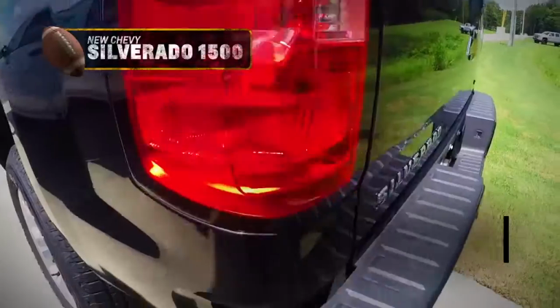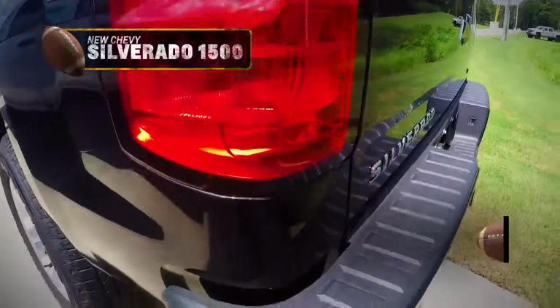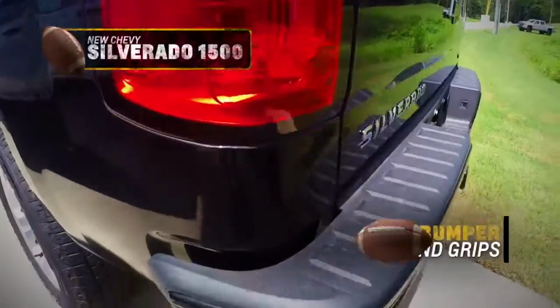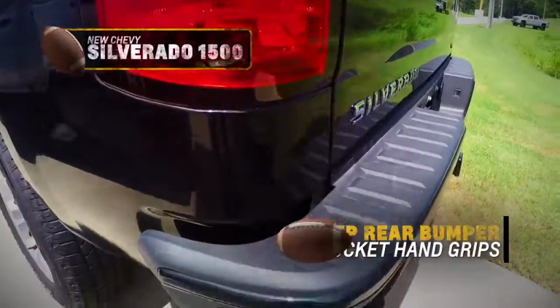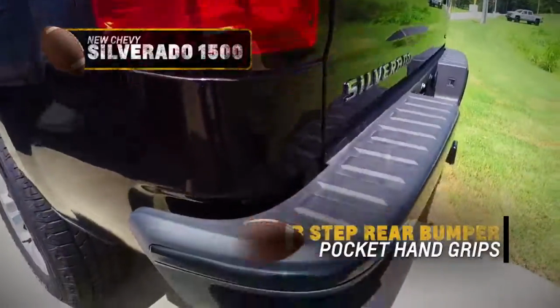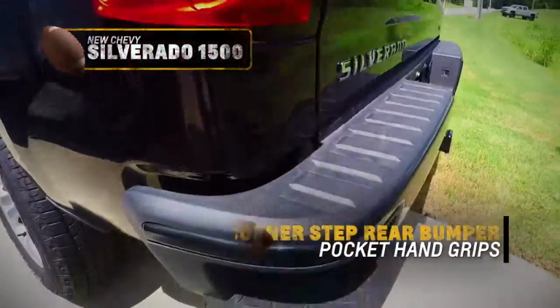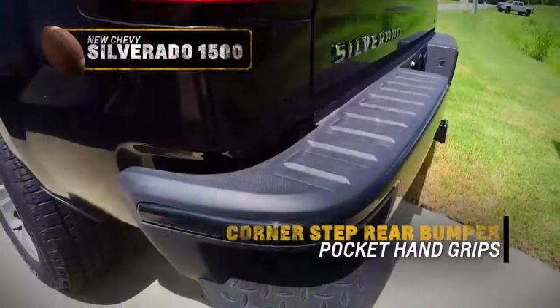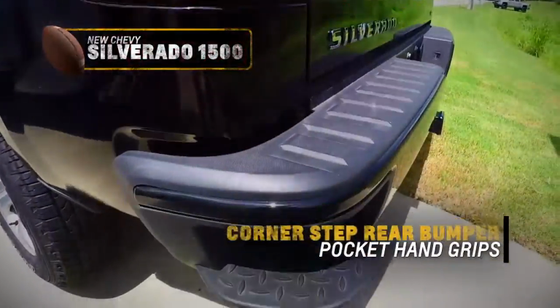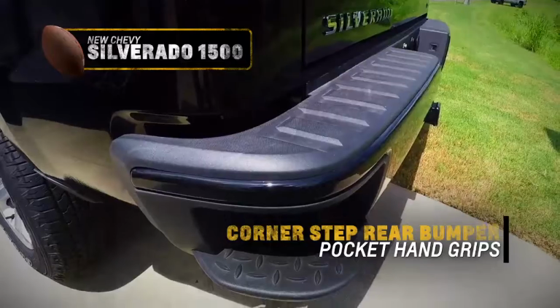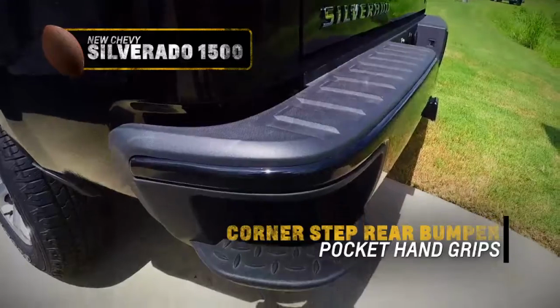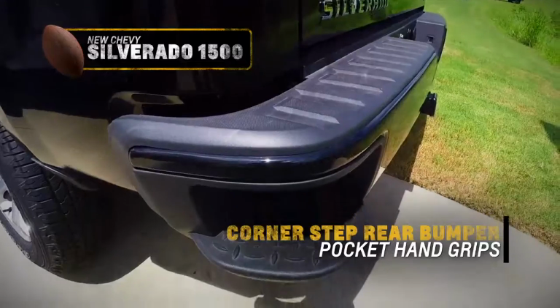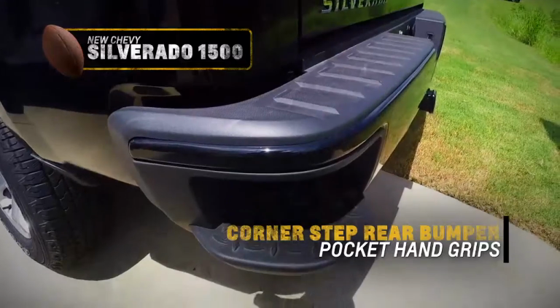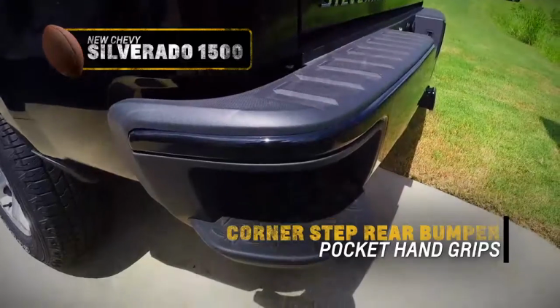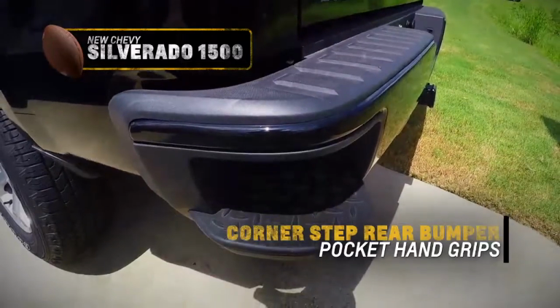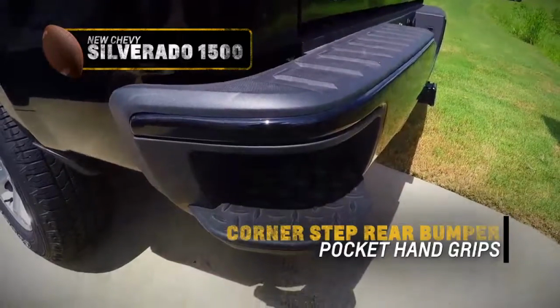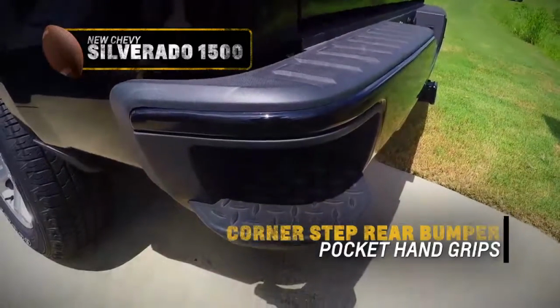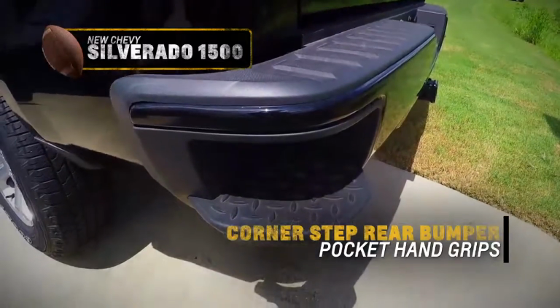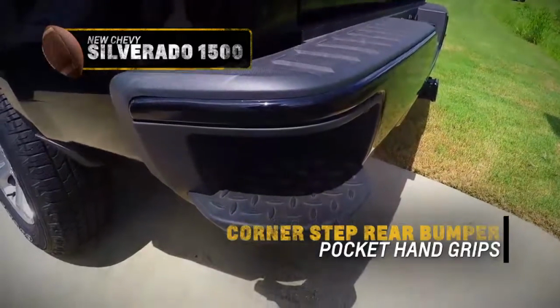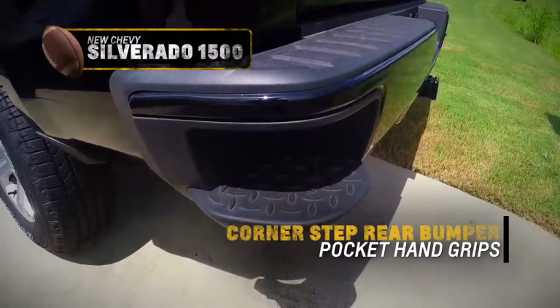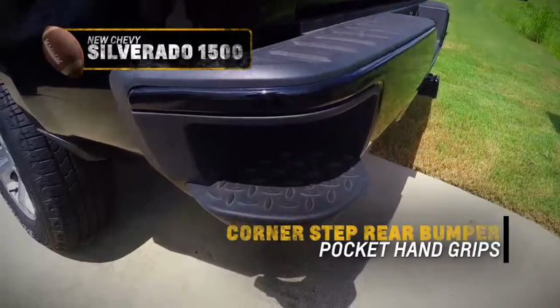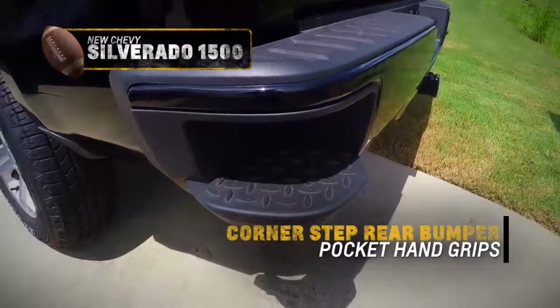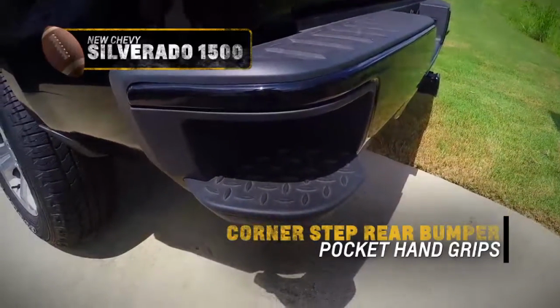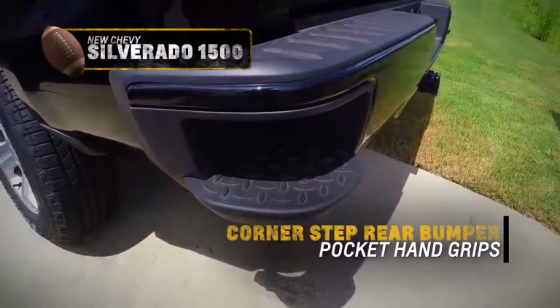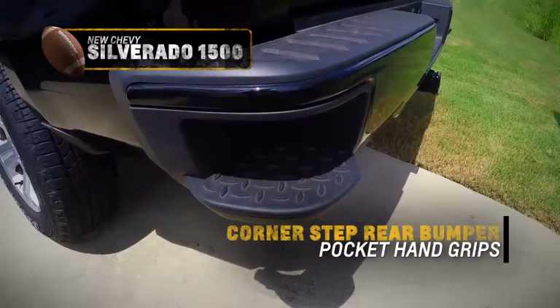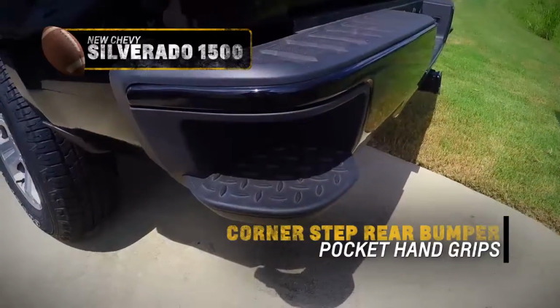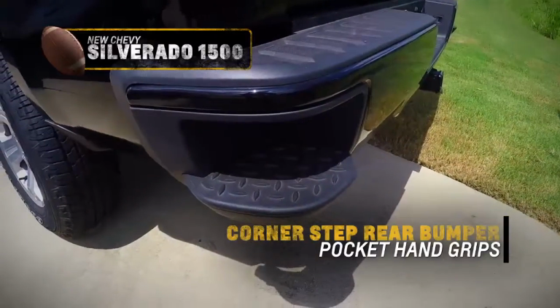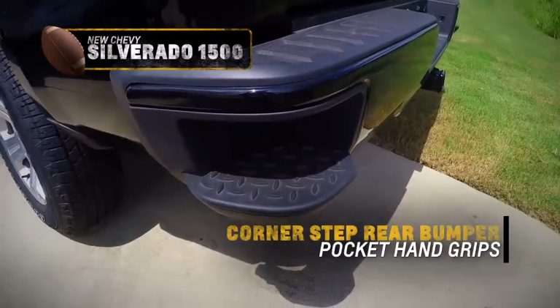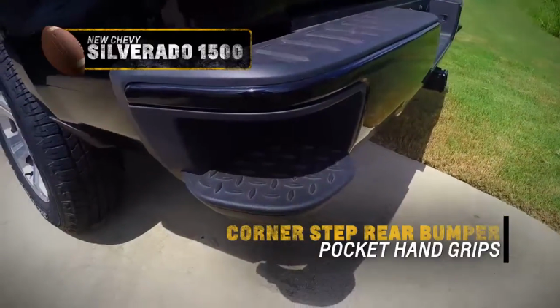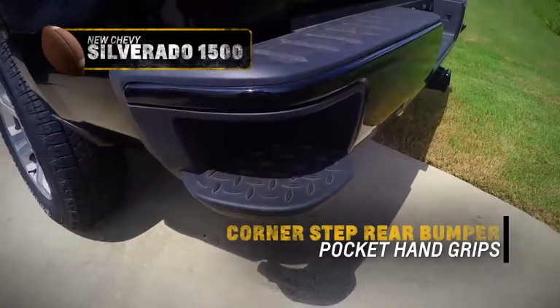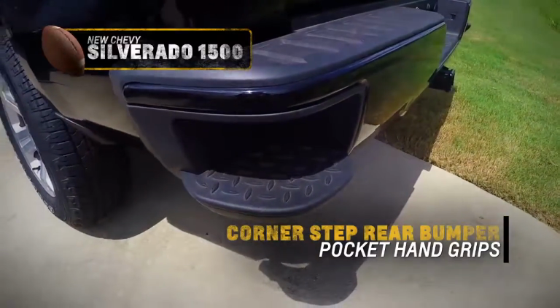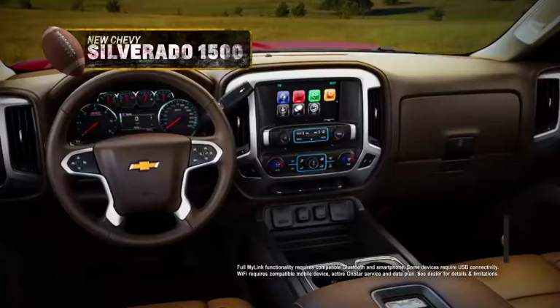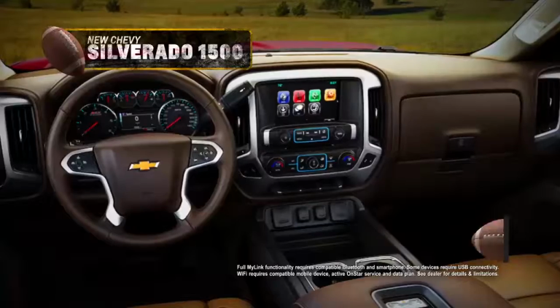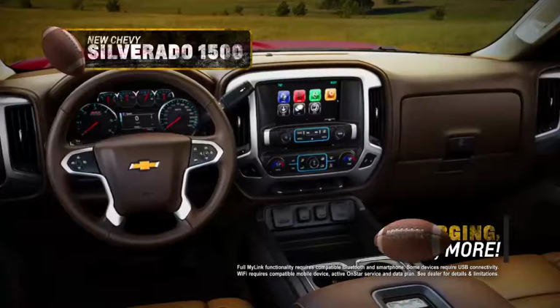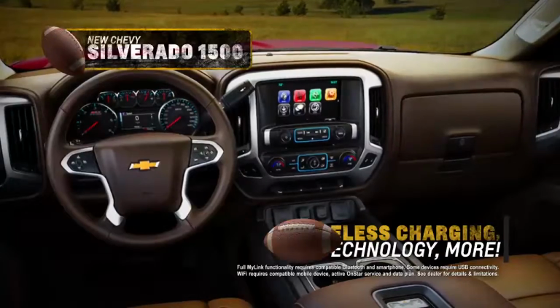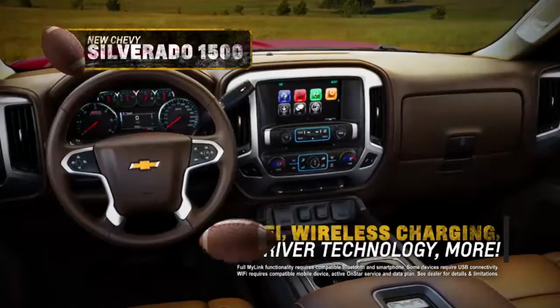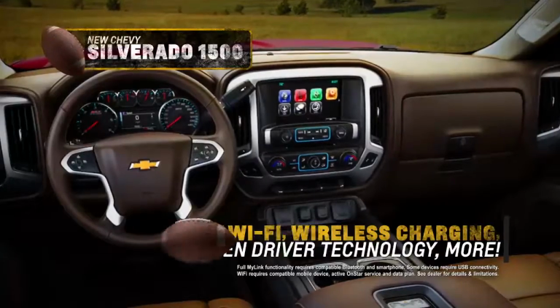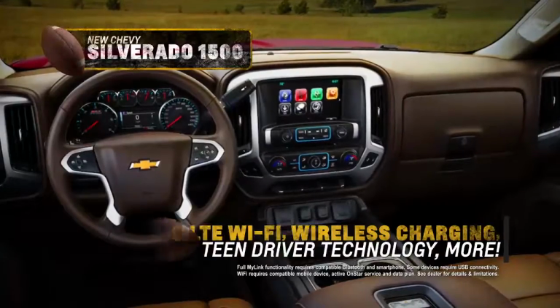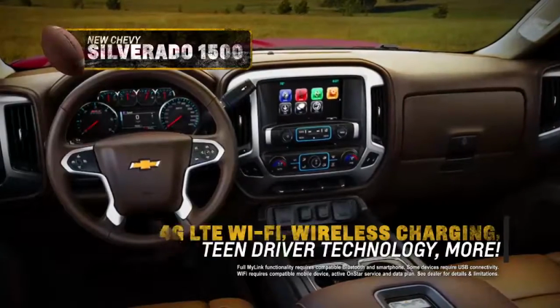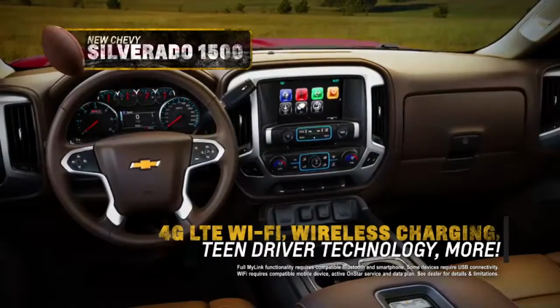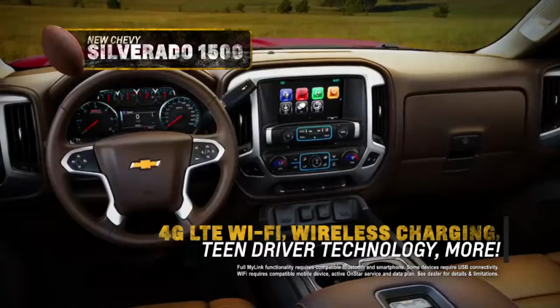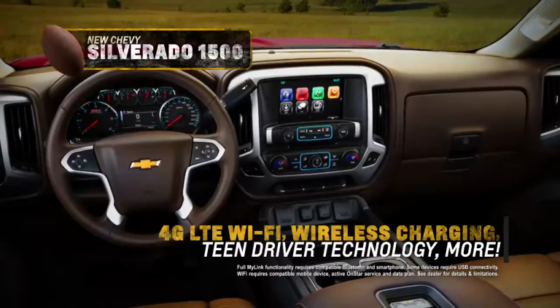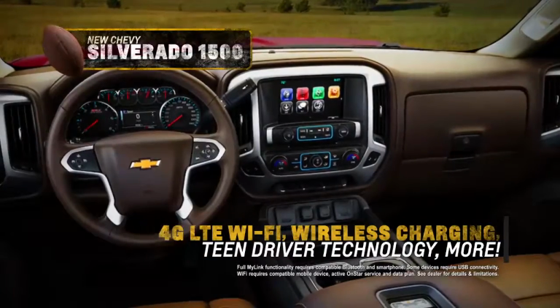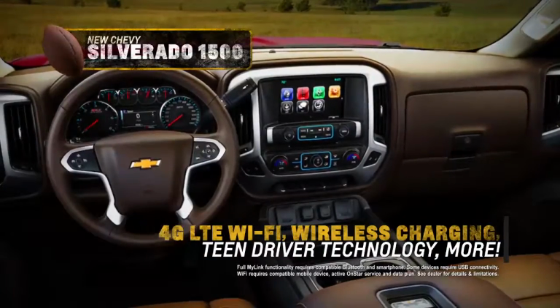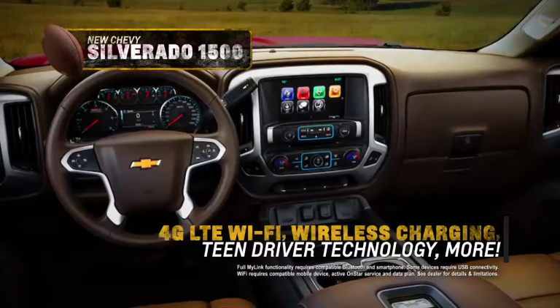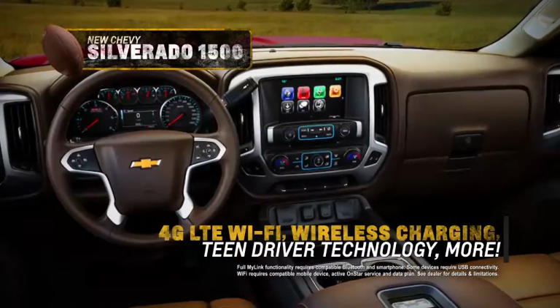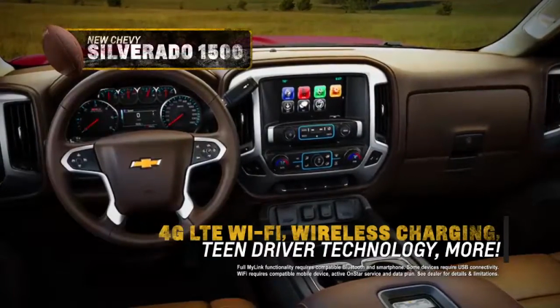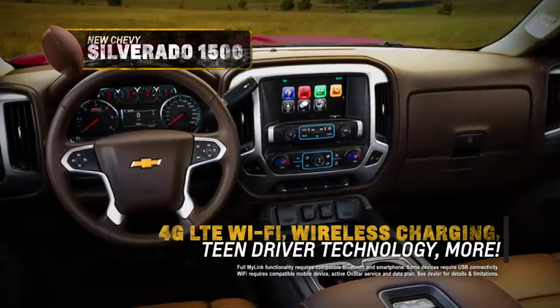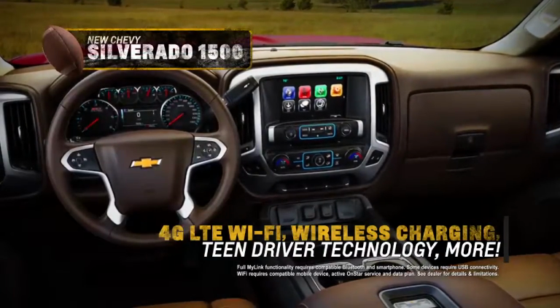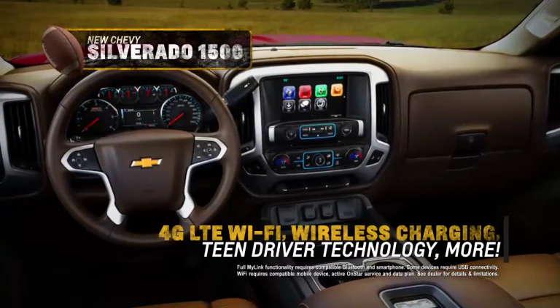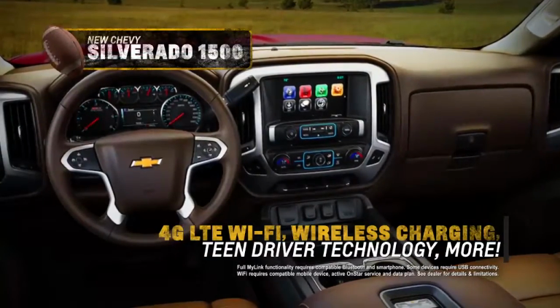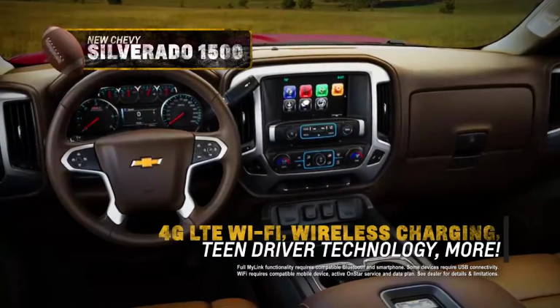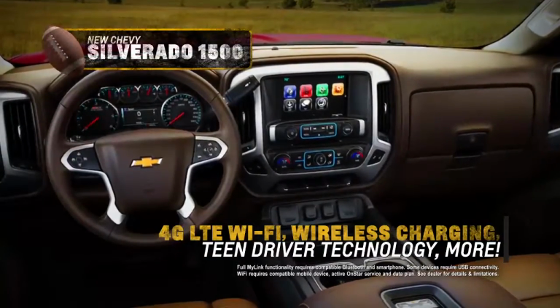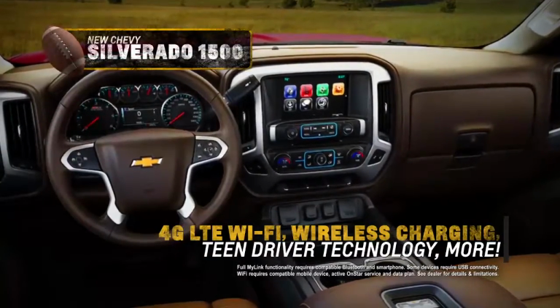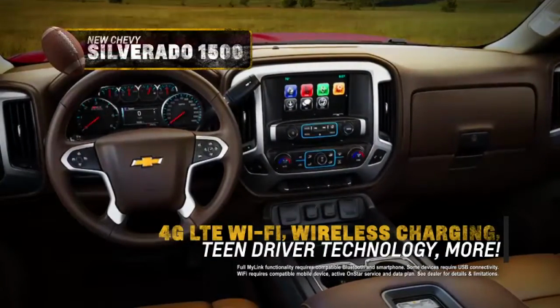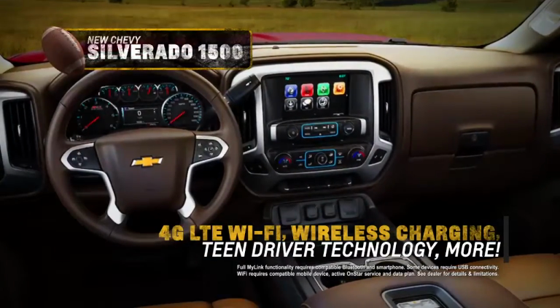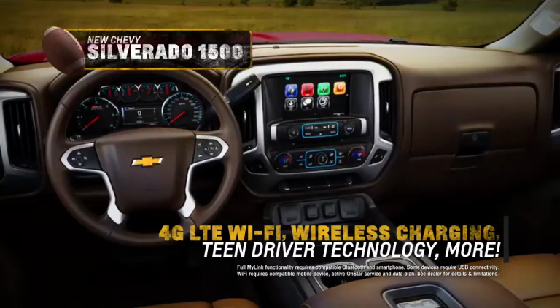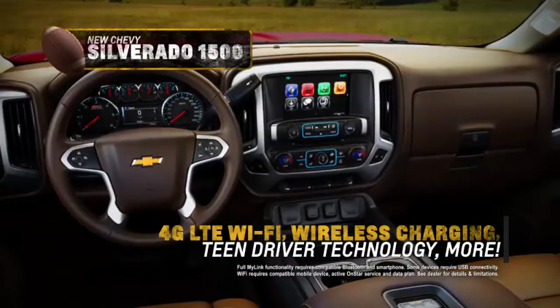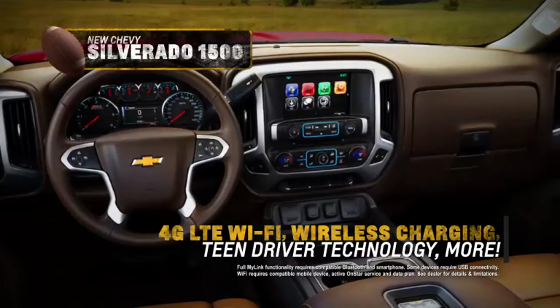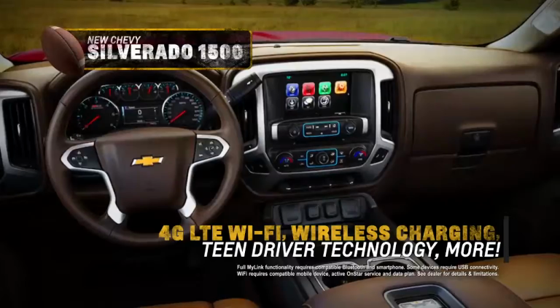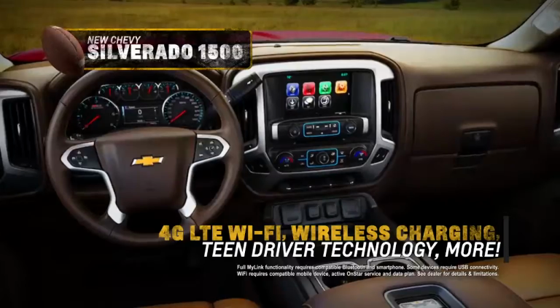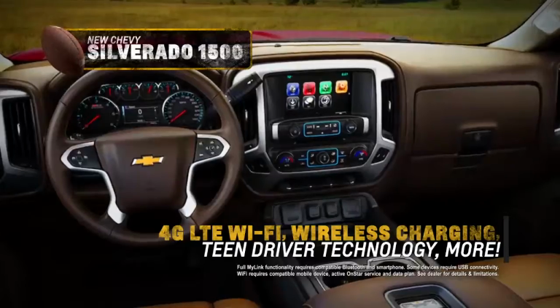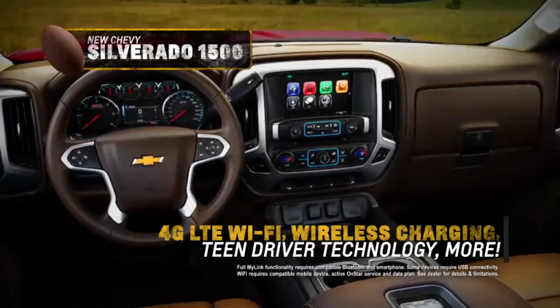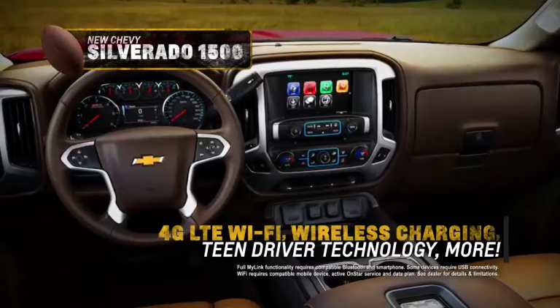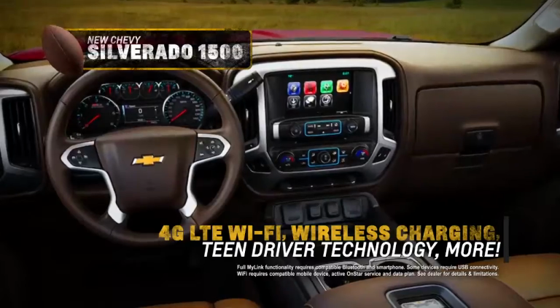Silverado features corner-step rear bumper and pocket hand grips, 4G LTE Wi-Fi, wireless charging, MyLink, and more.